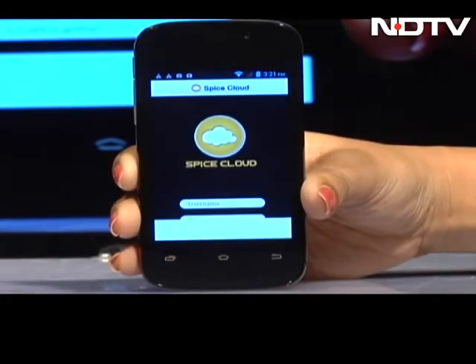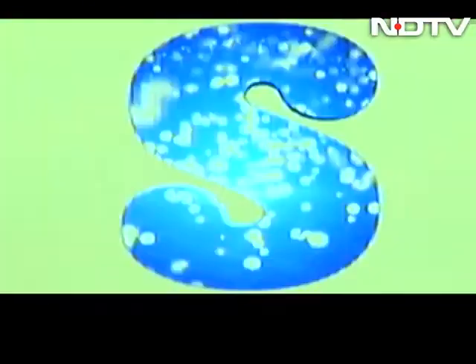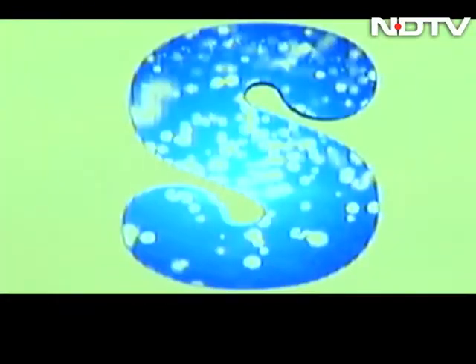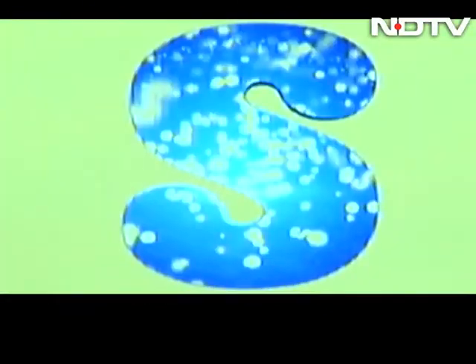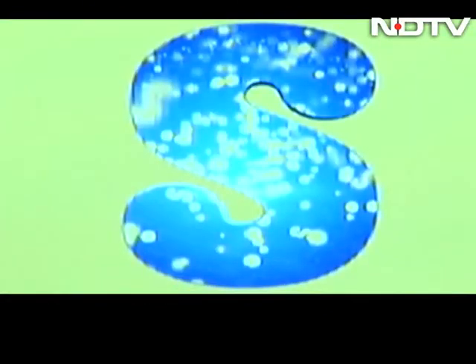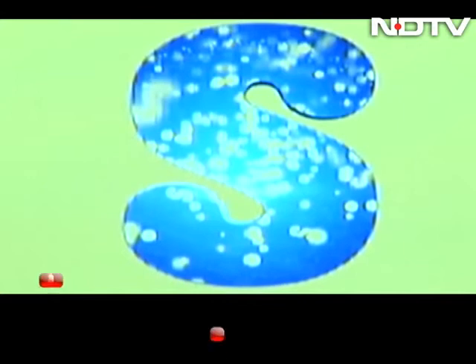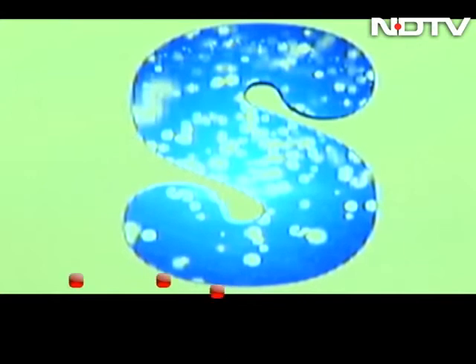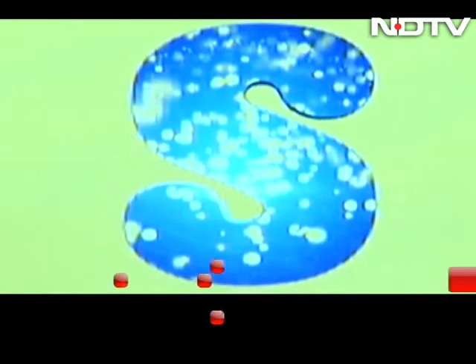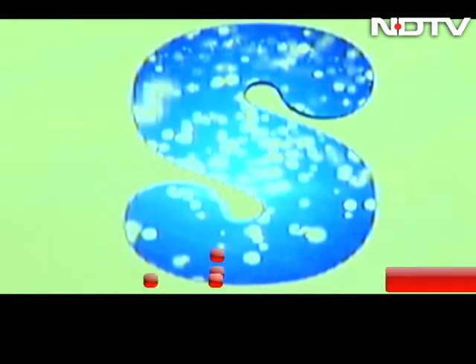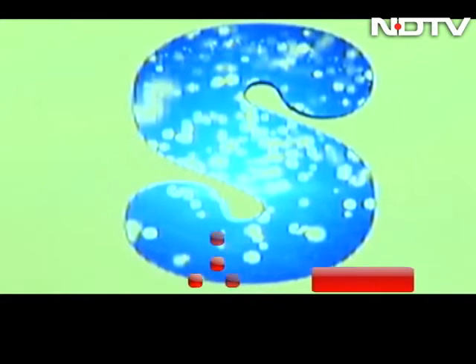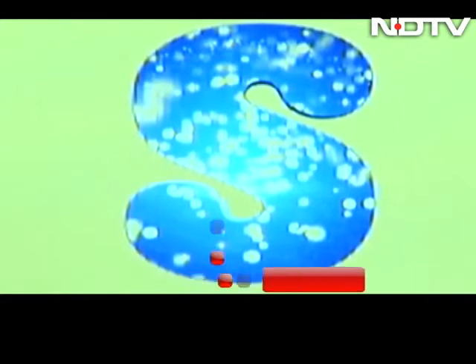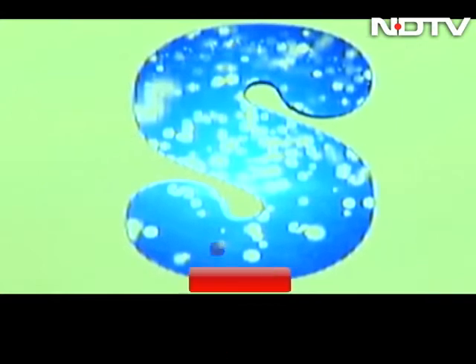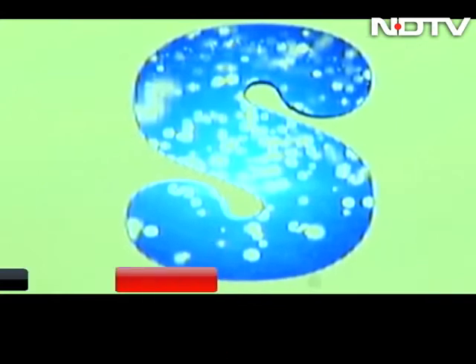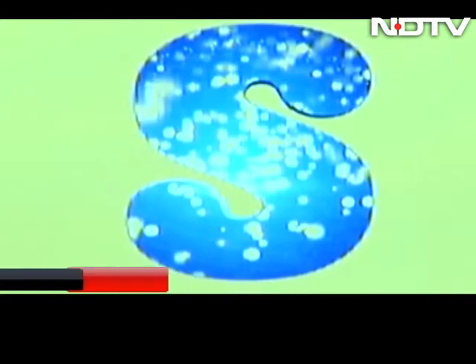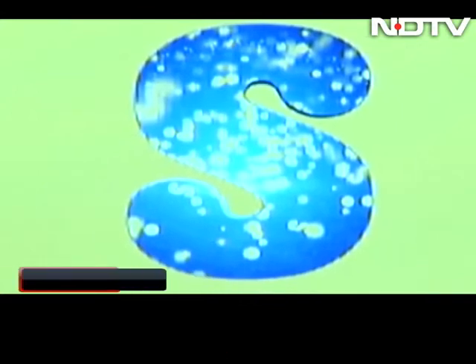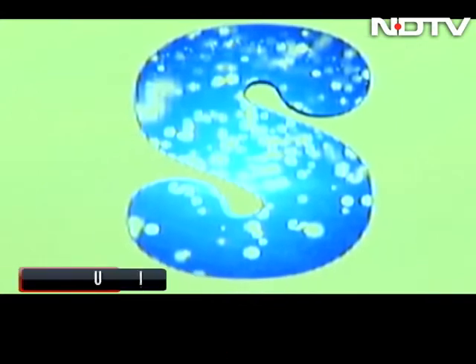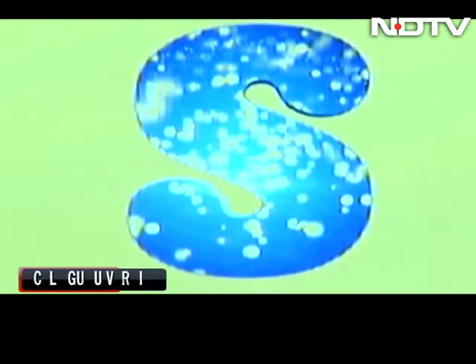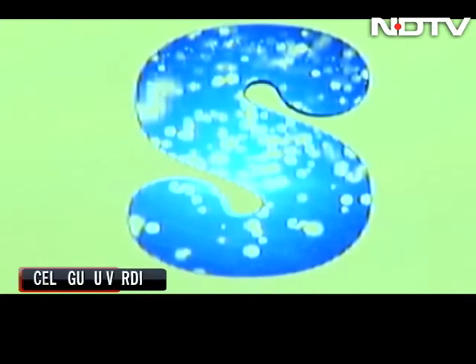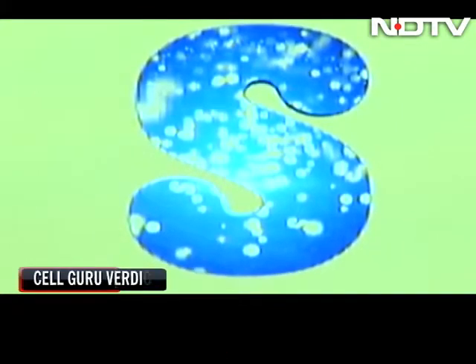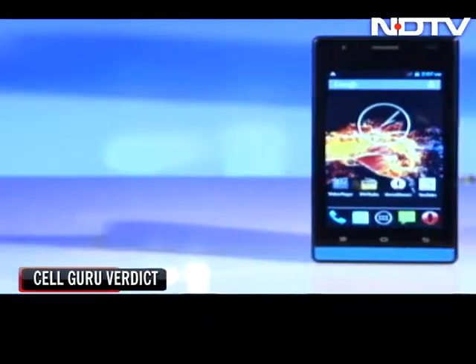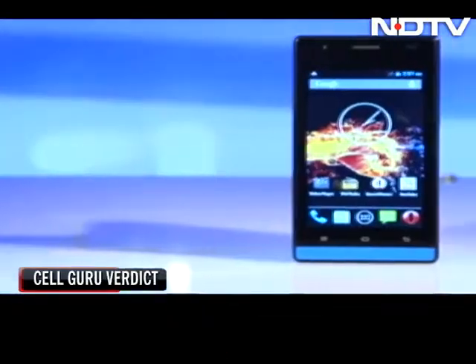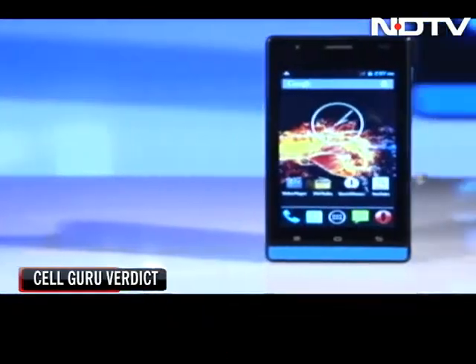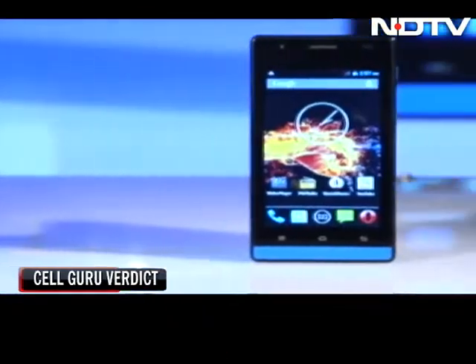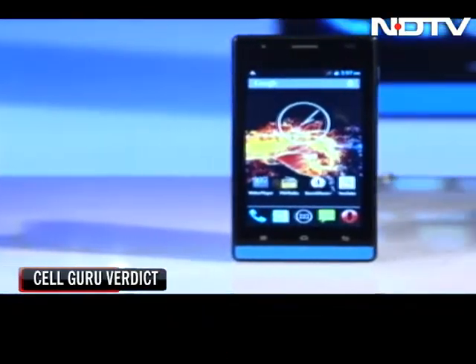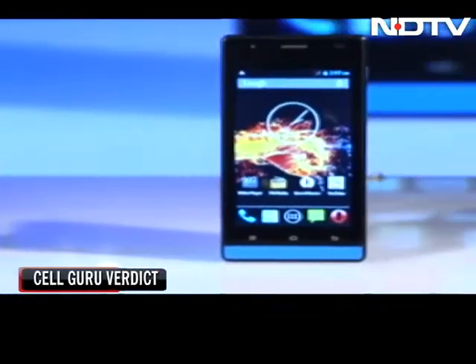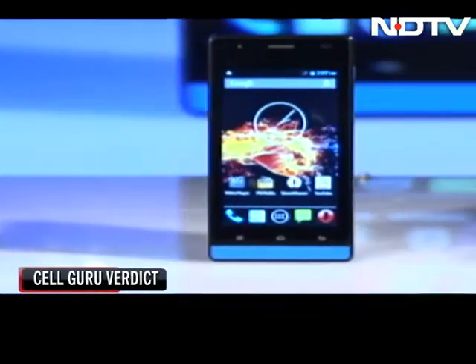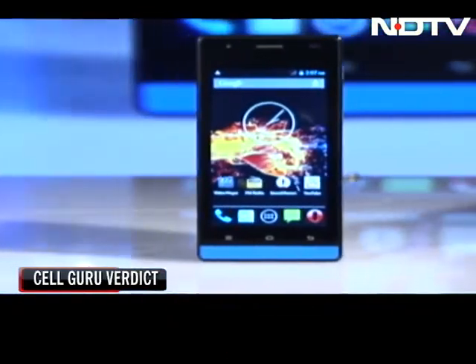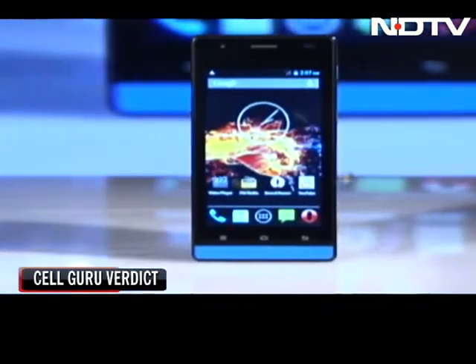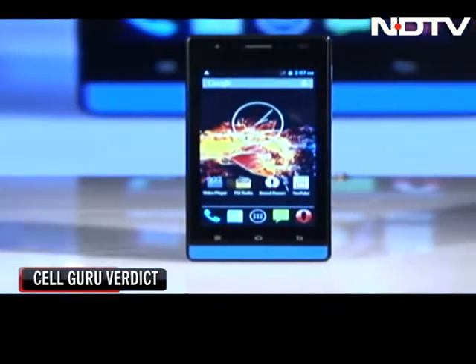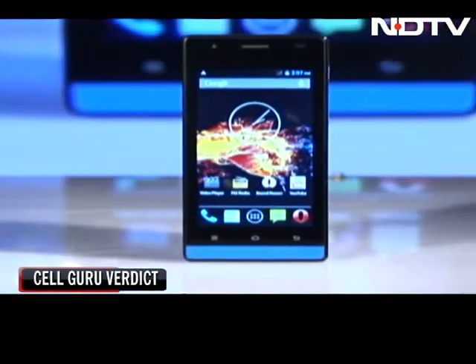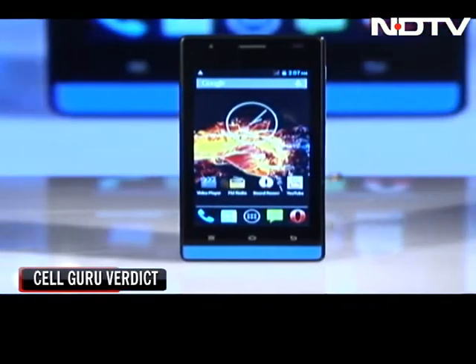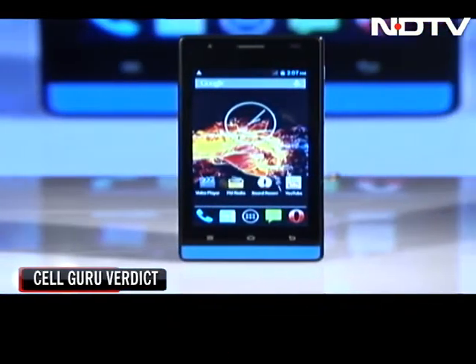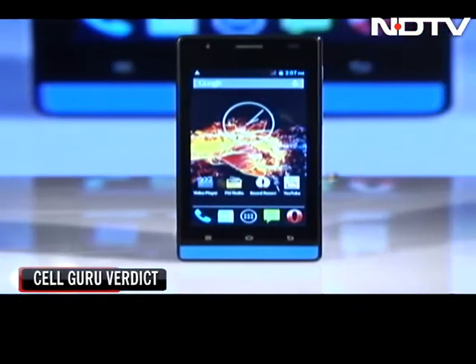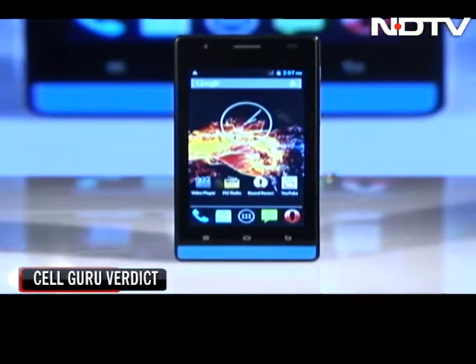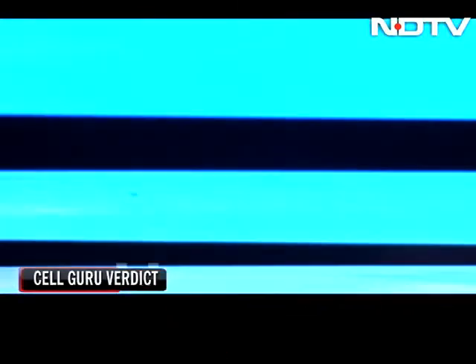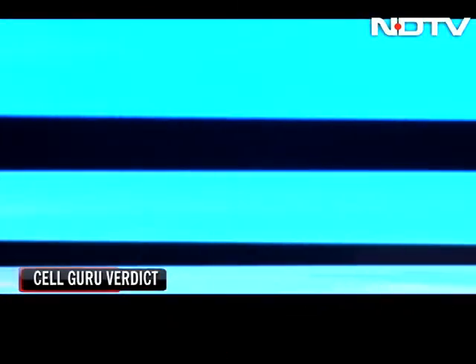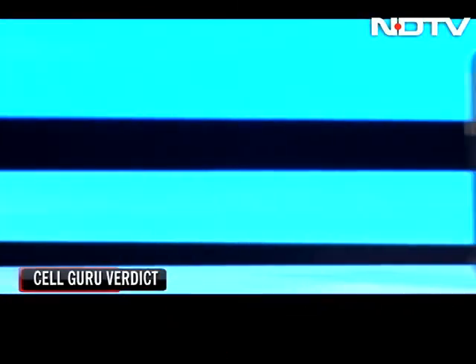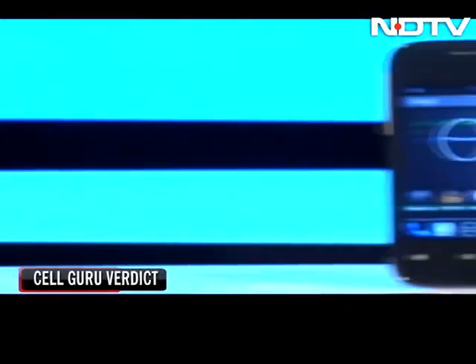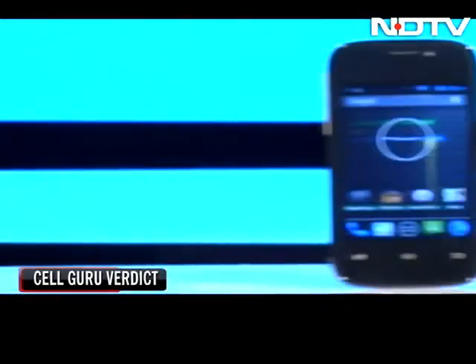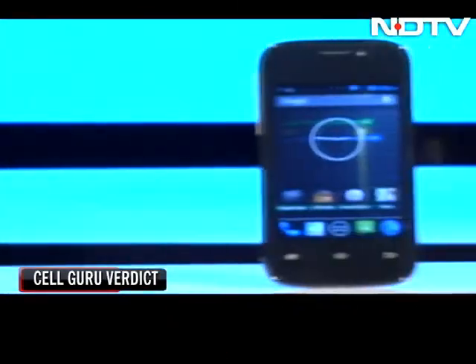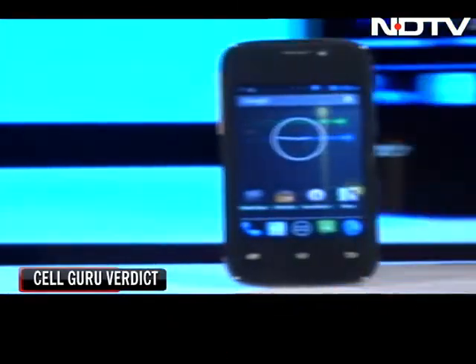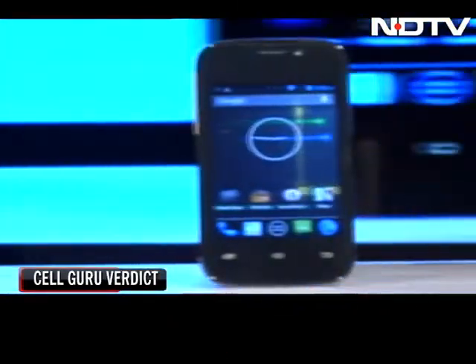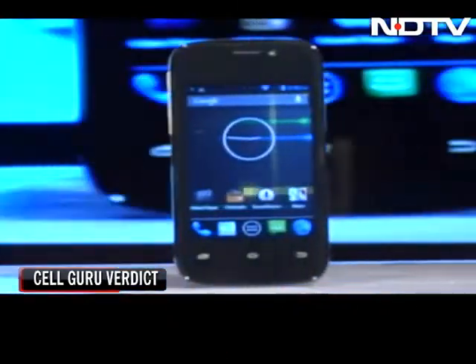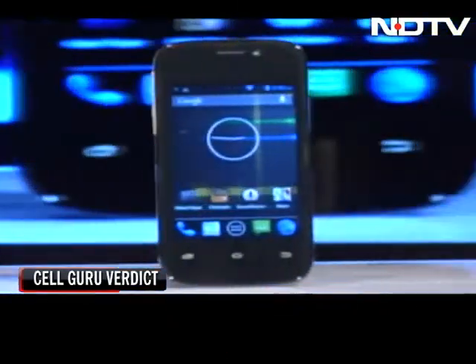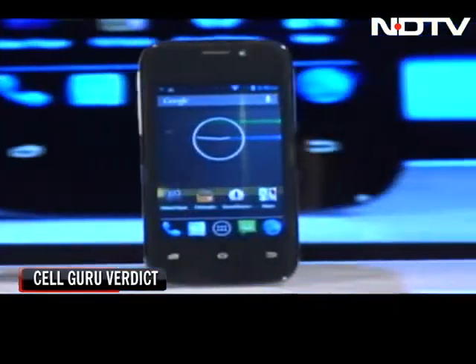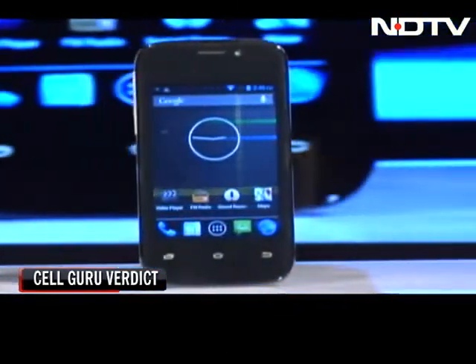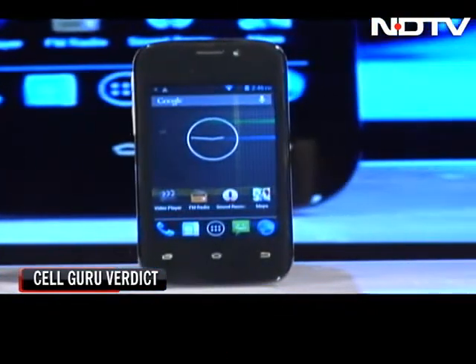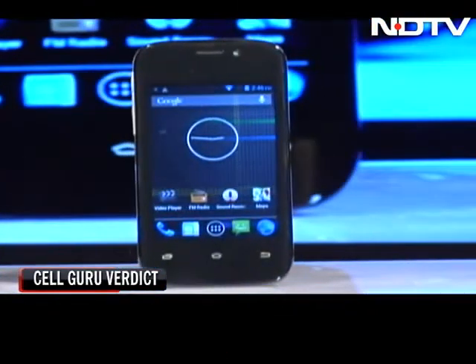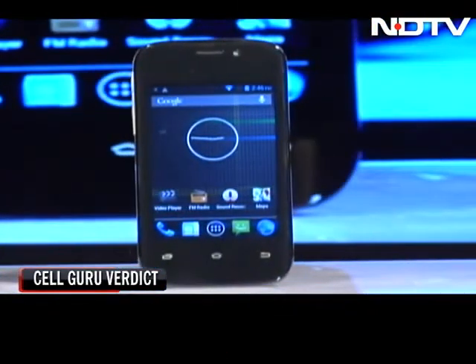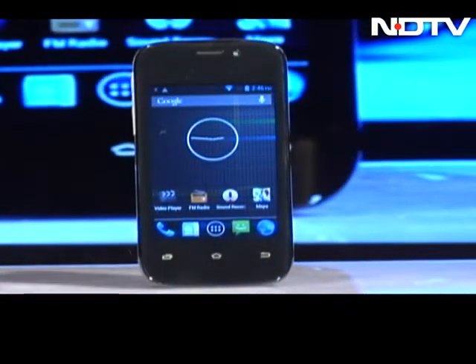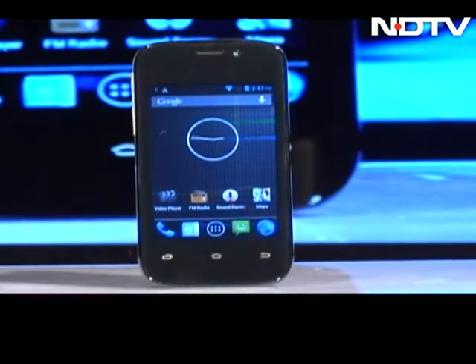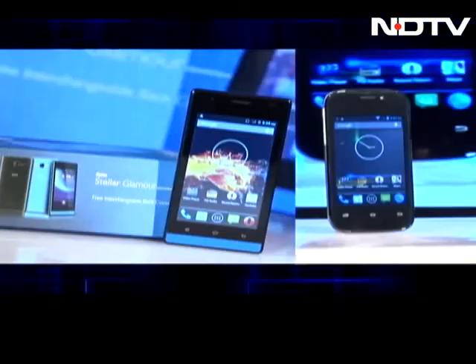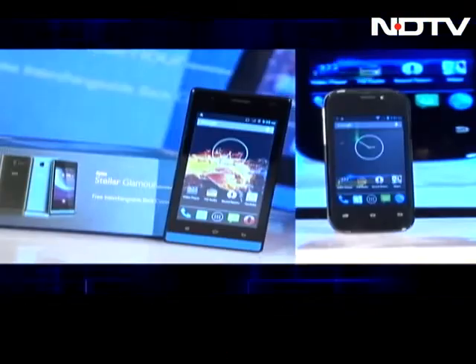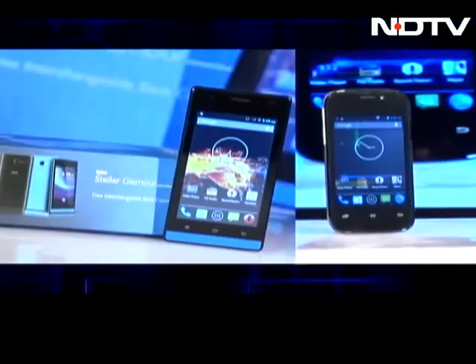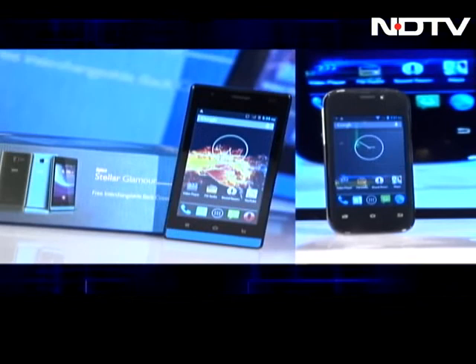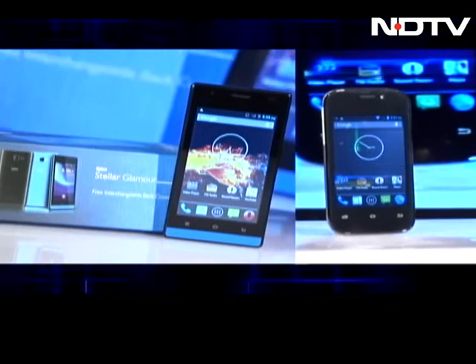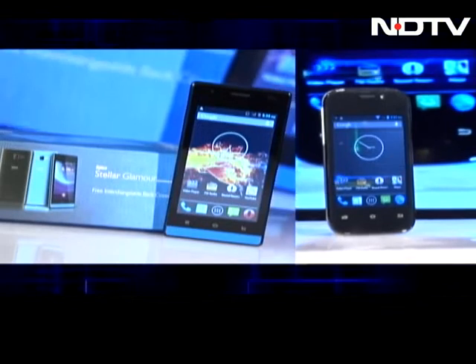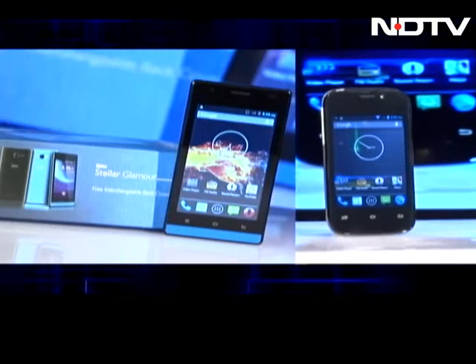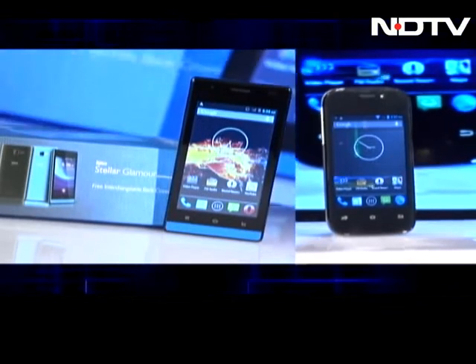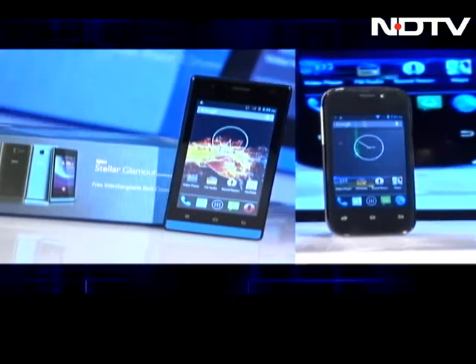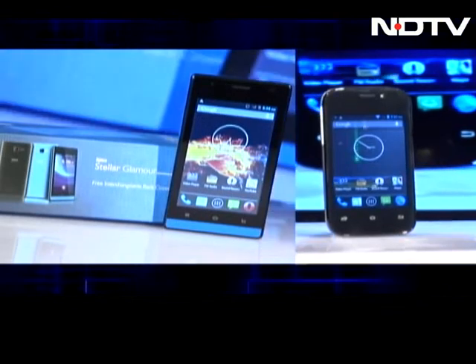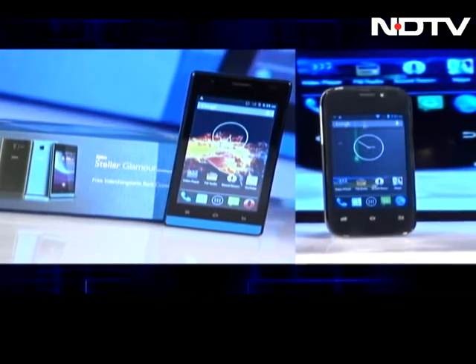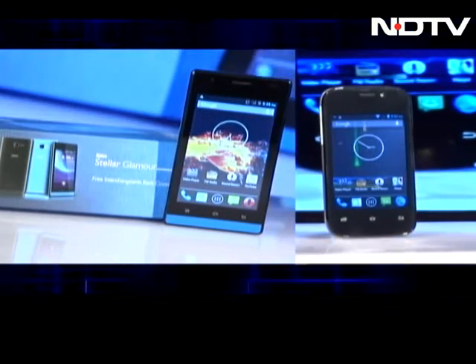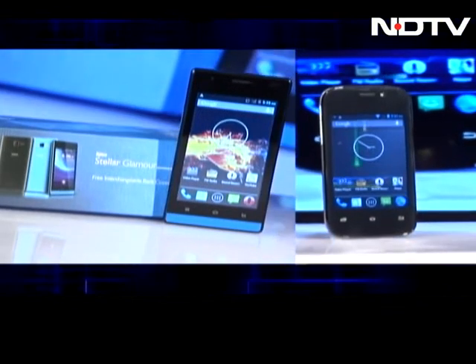The CellGuru verdict: the Spice smartphones are a great option for those aspiring for smart features around 5,000 rupees.